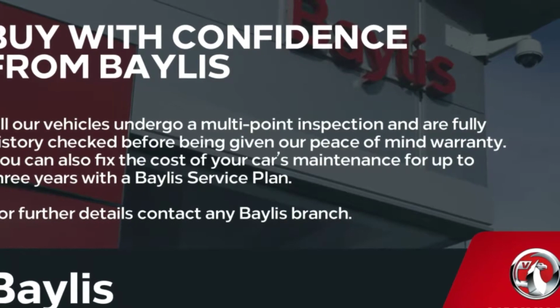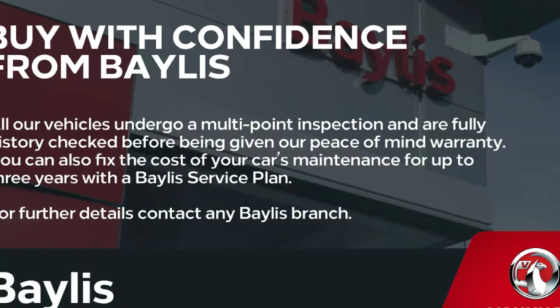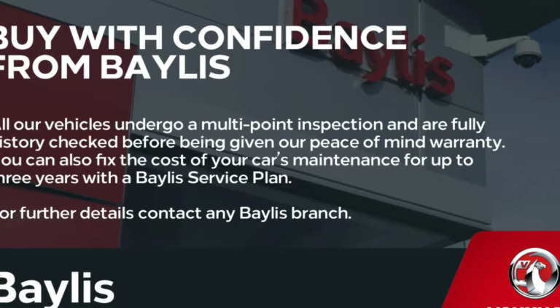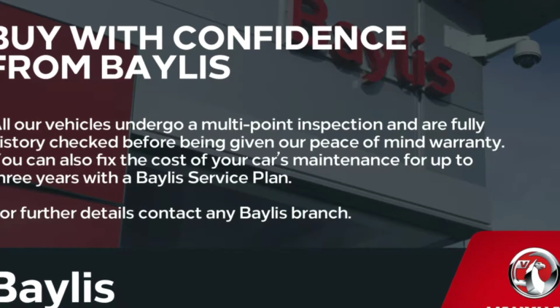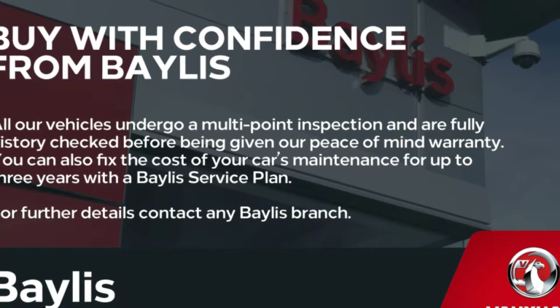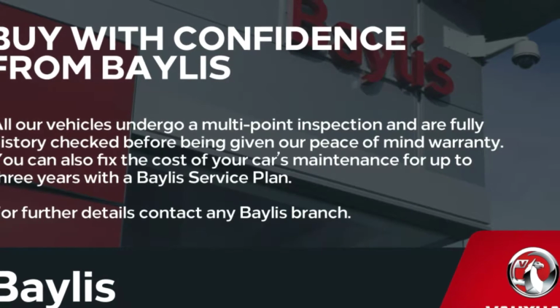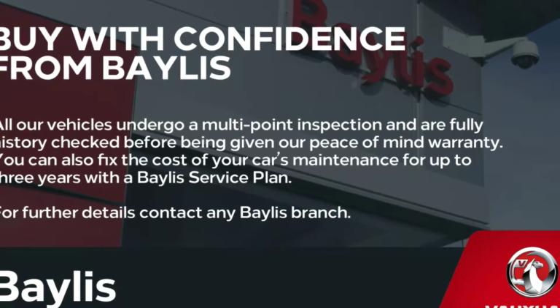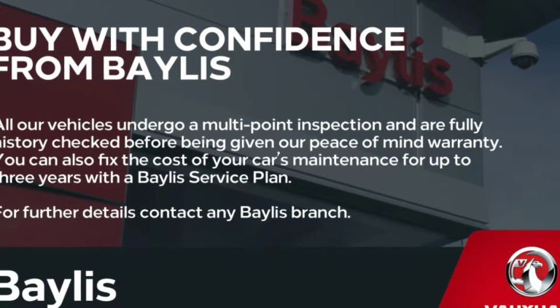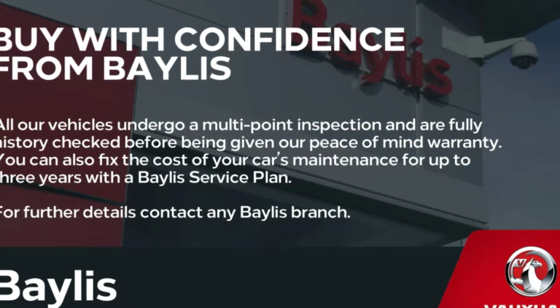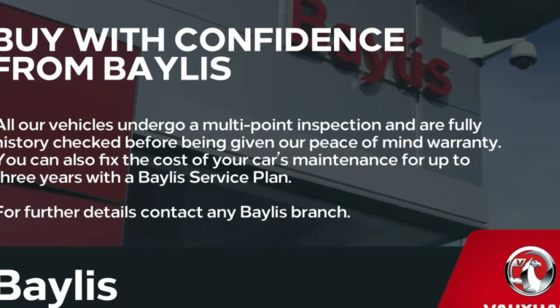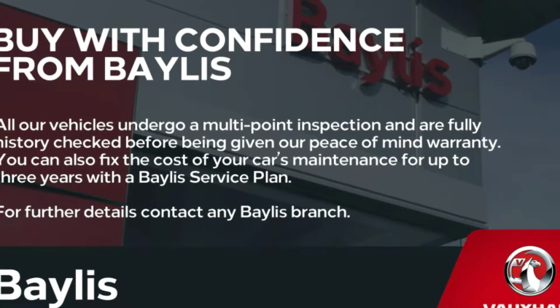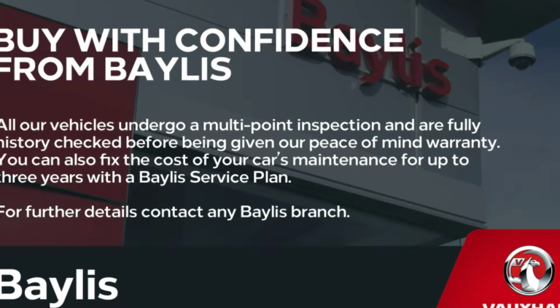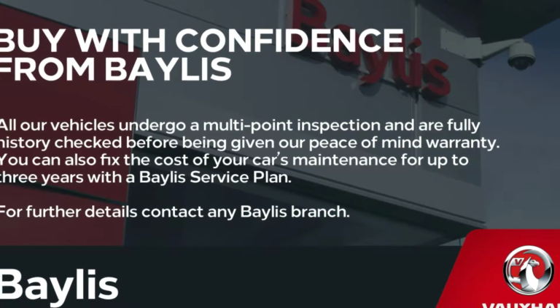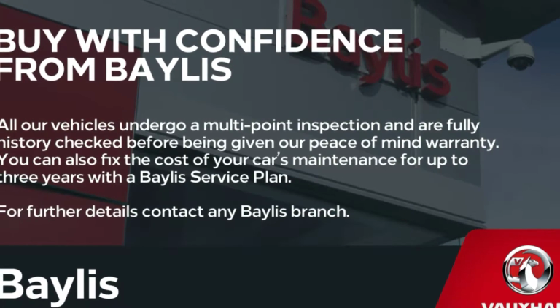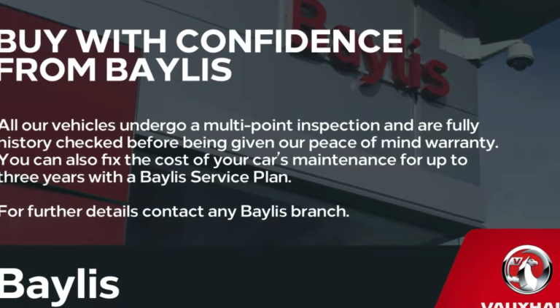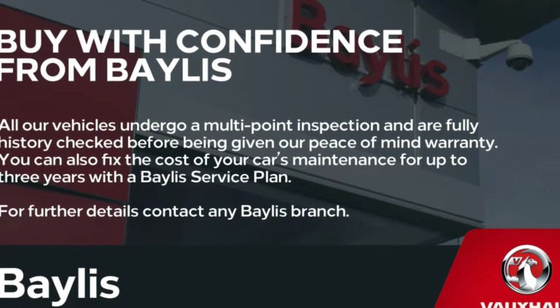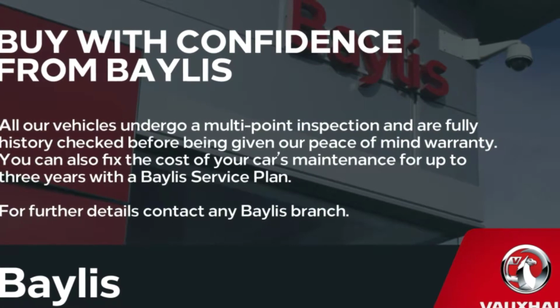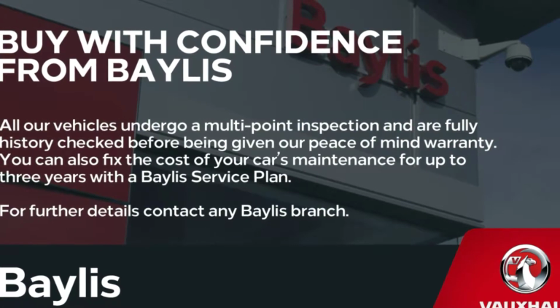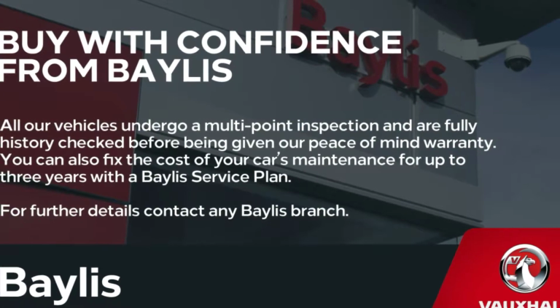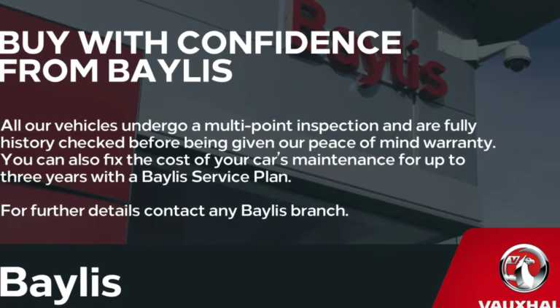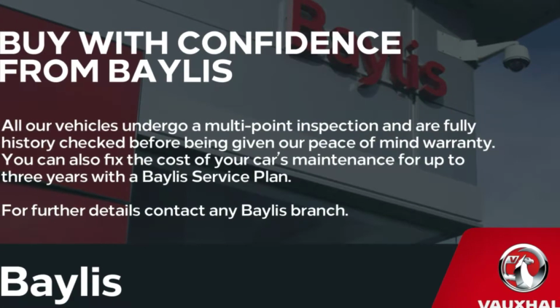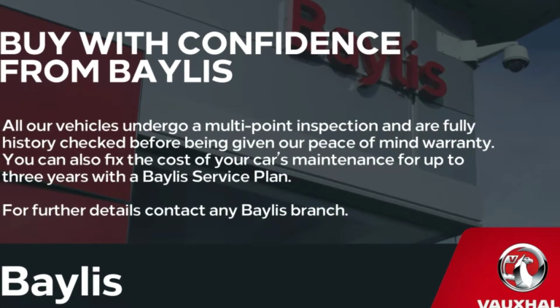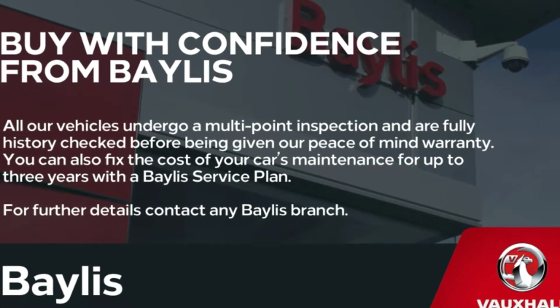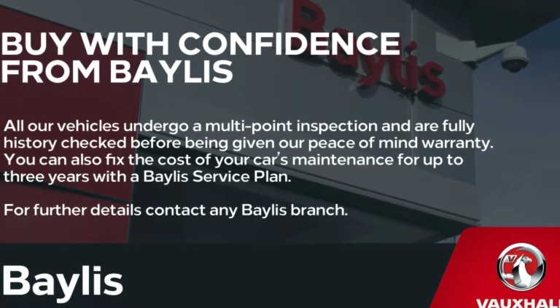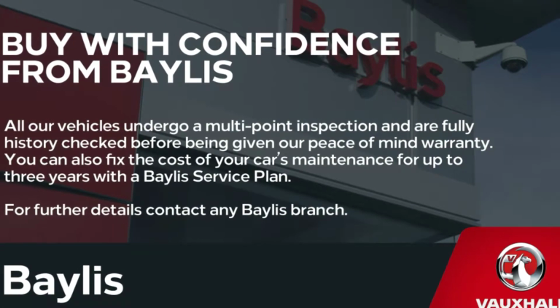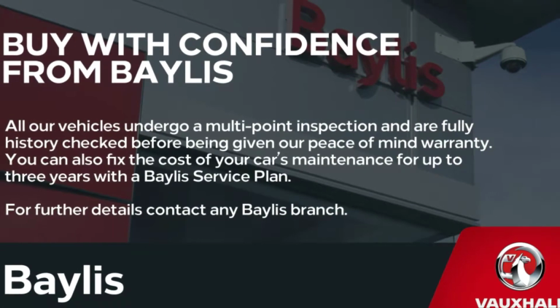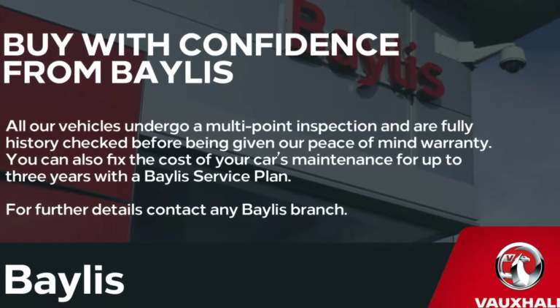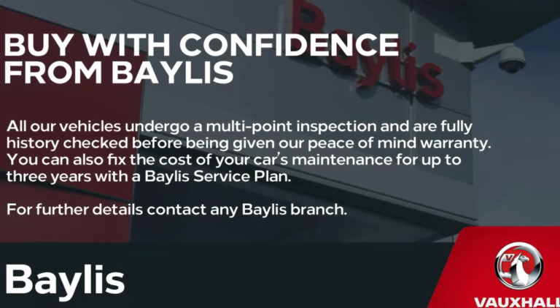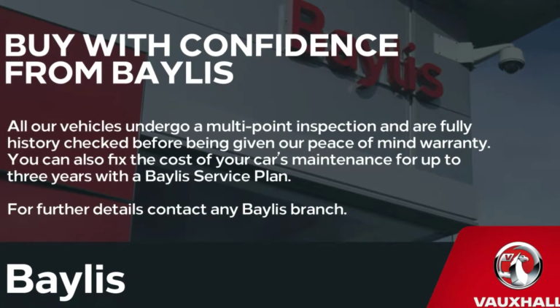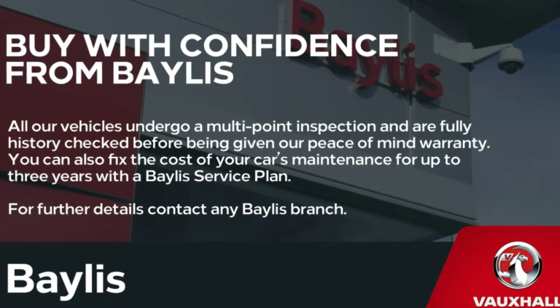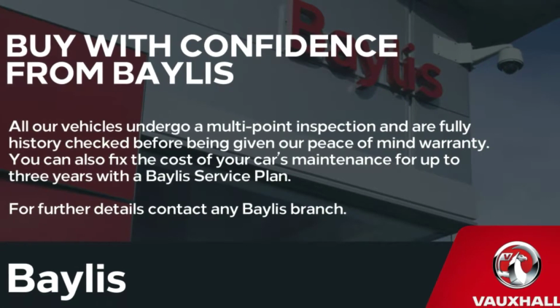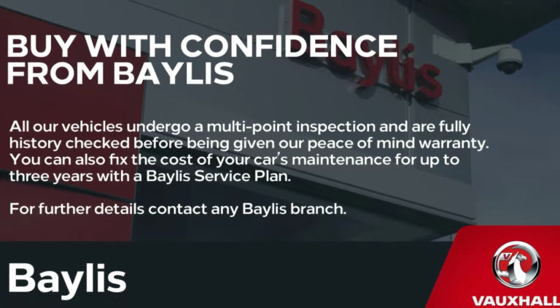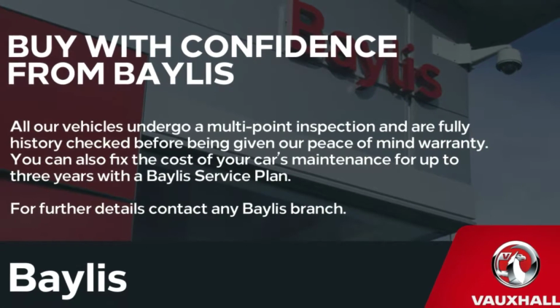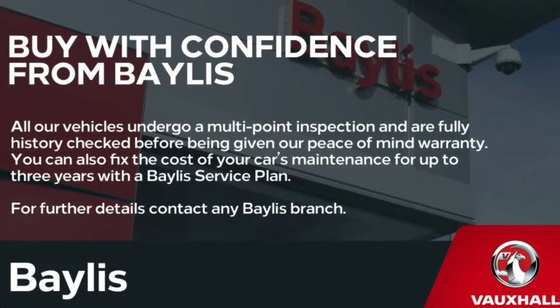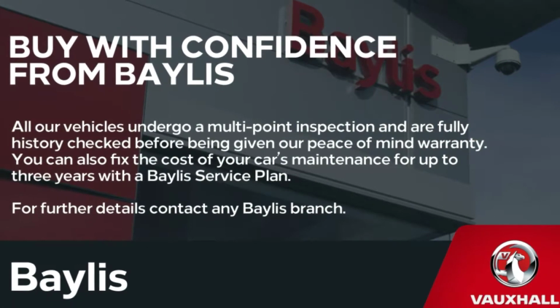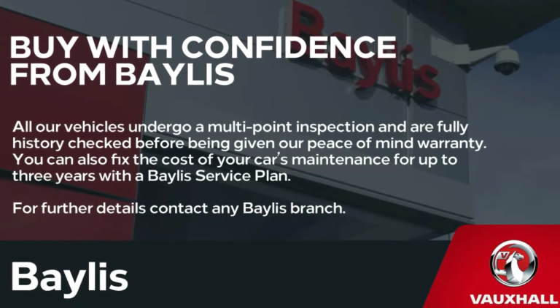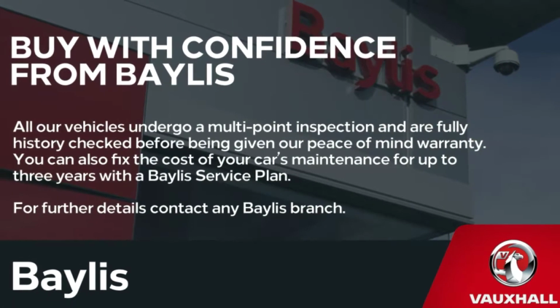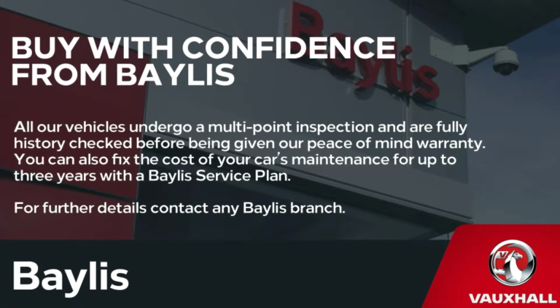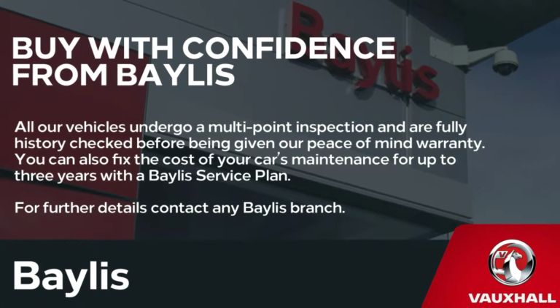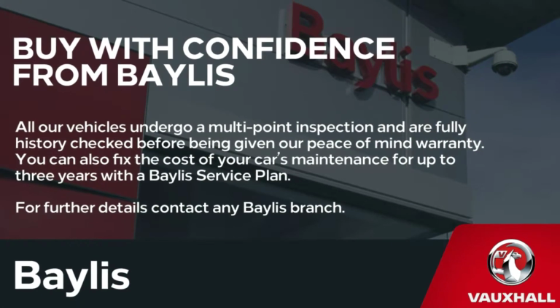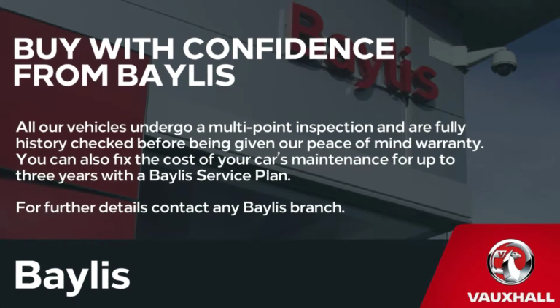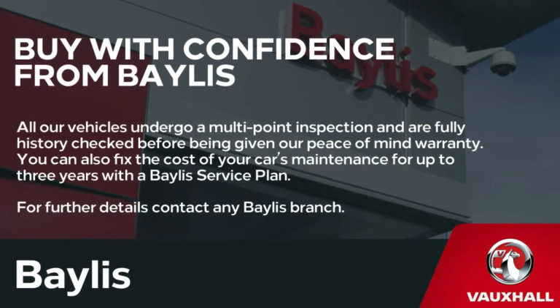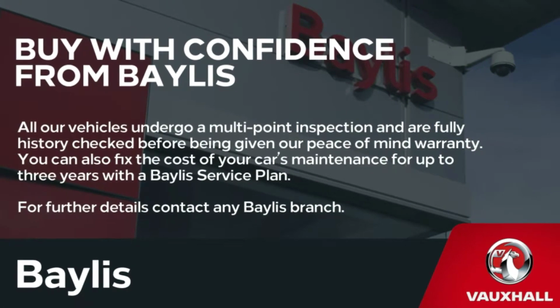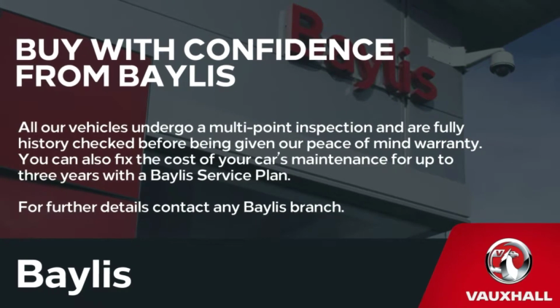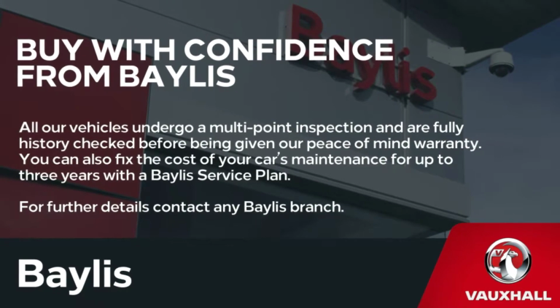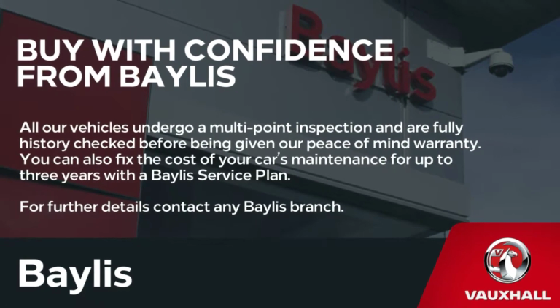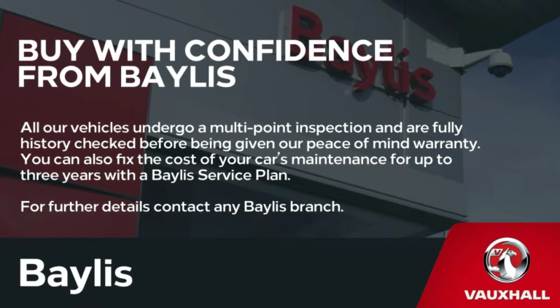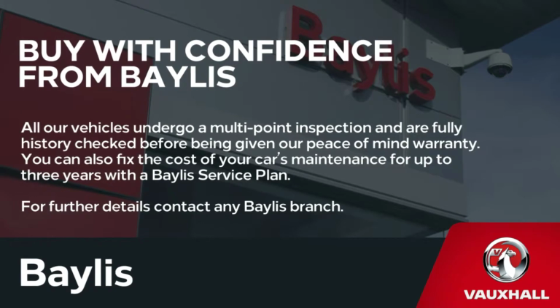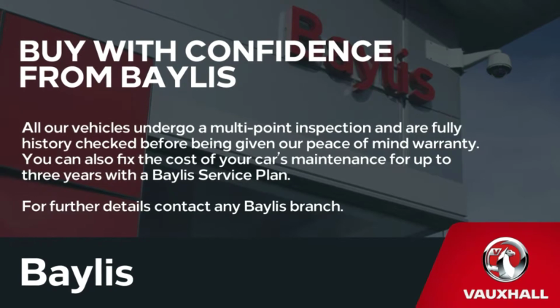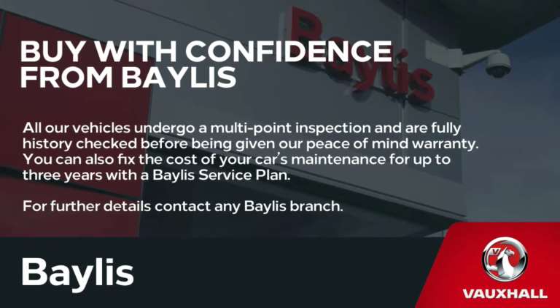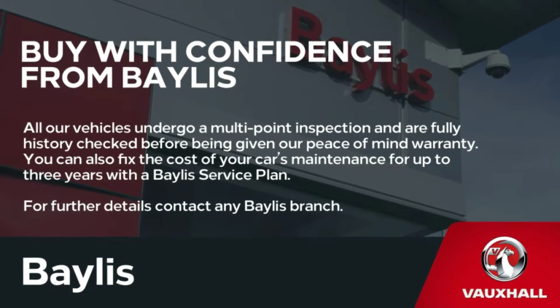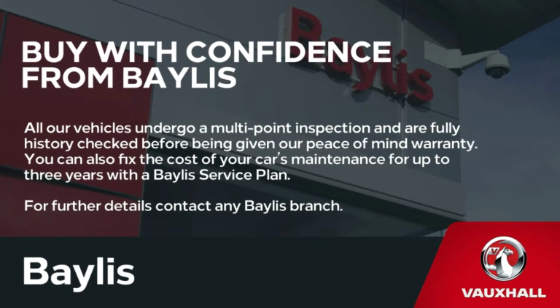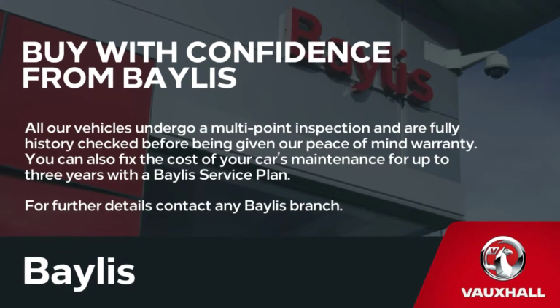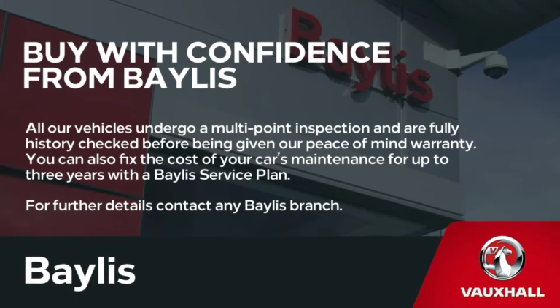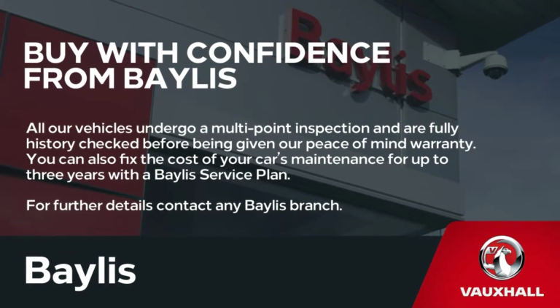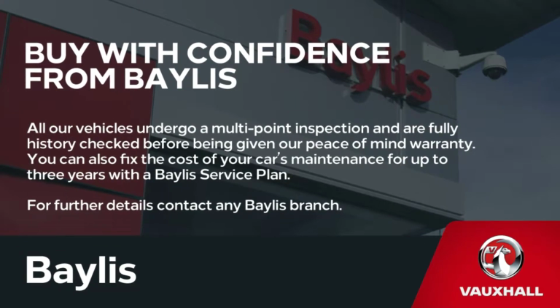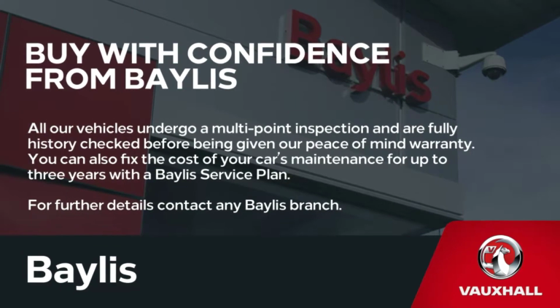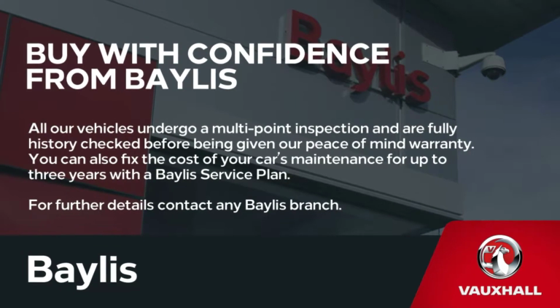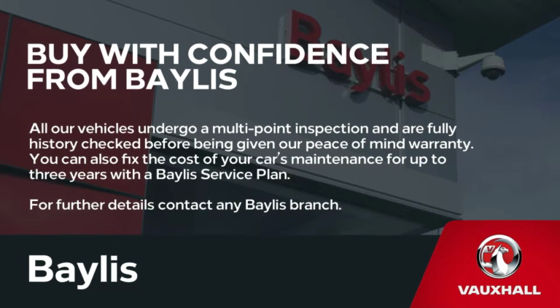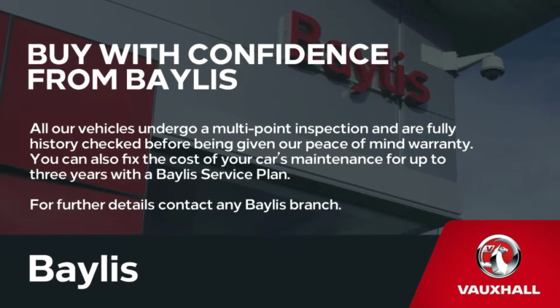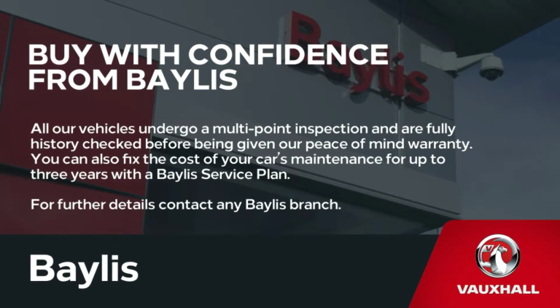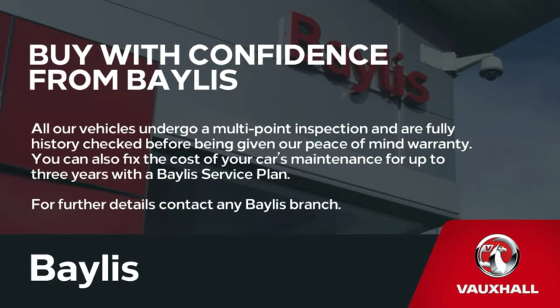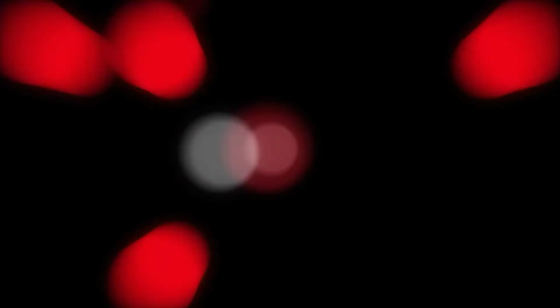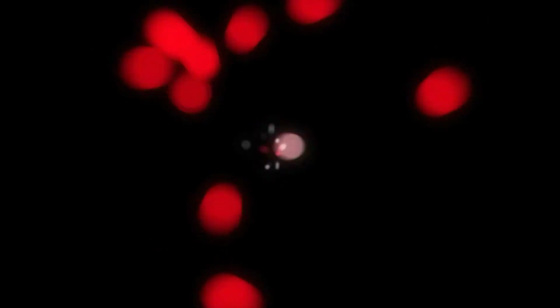Baileys service plans are available and this vehicle can be financed through a number of different finance options. Please do not hesitate to contact us at Baileys Vauxhall.